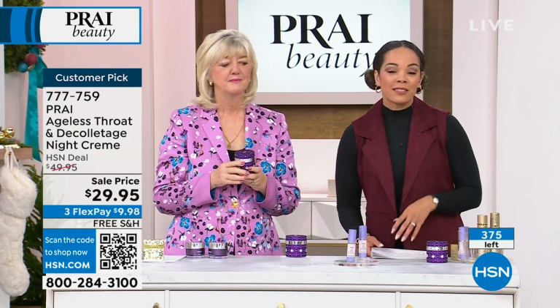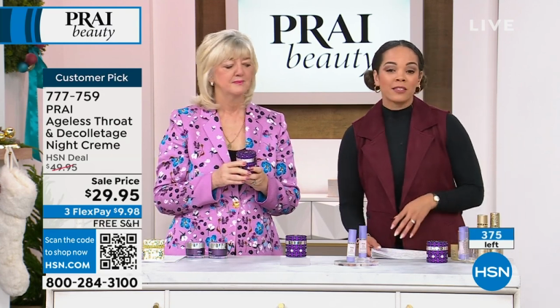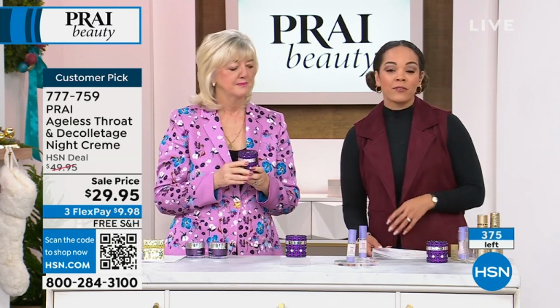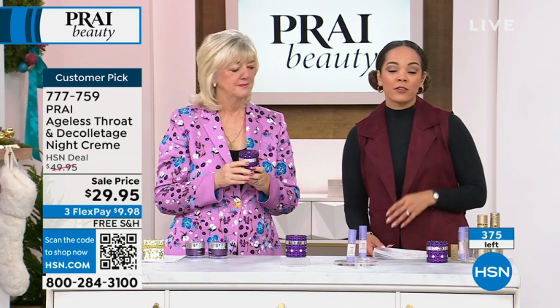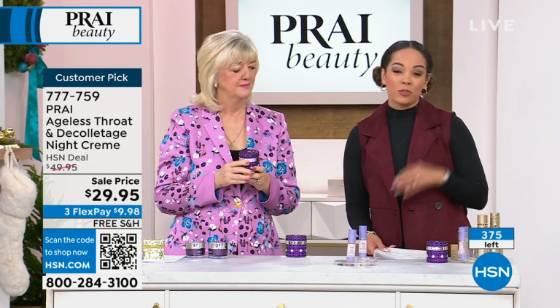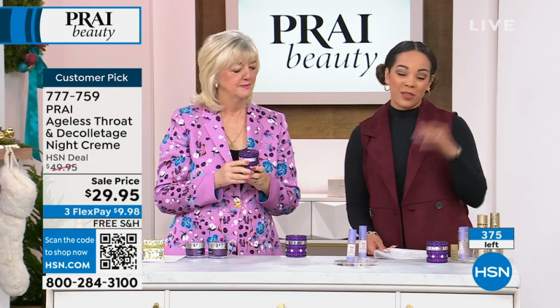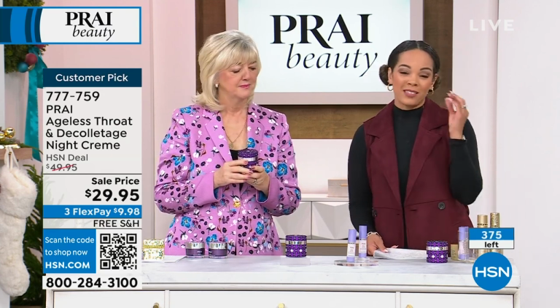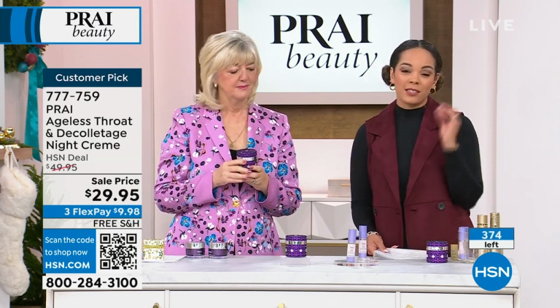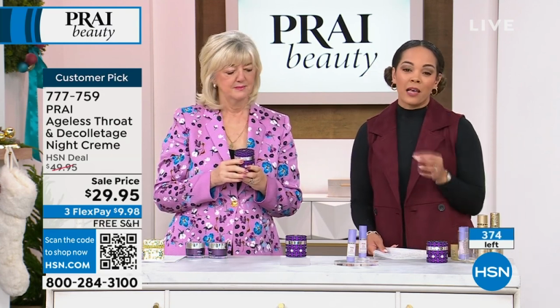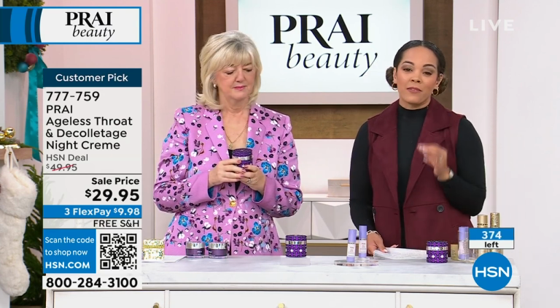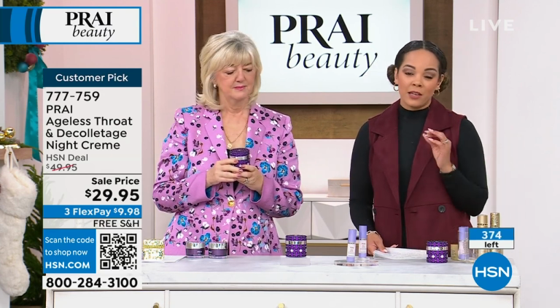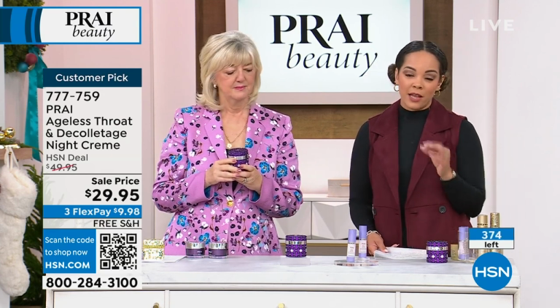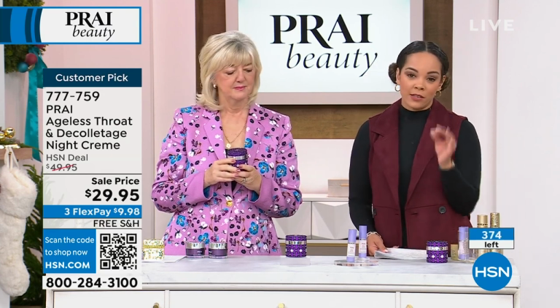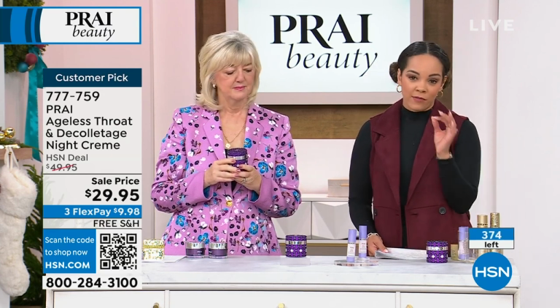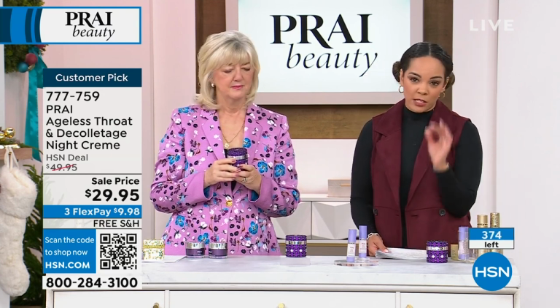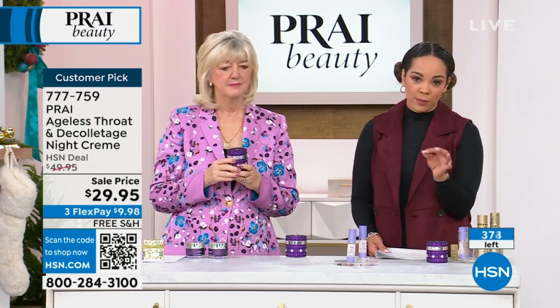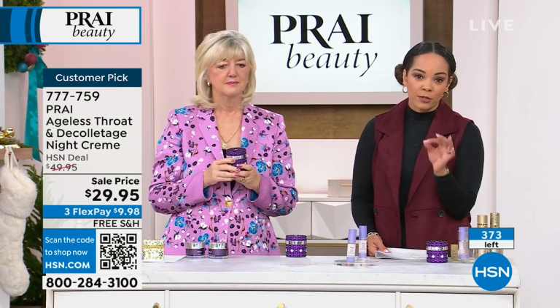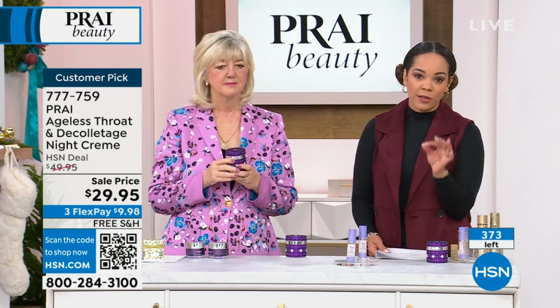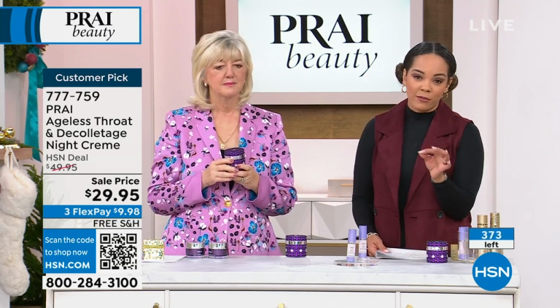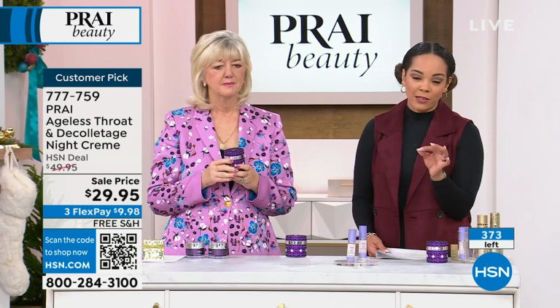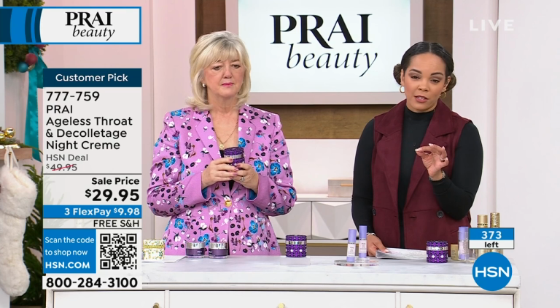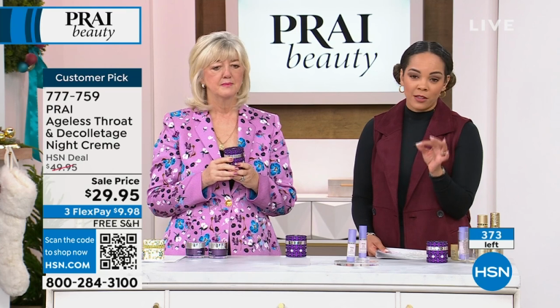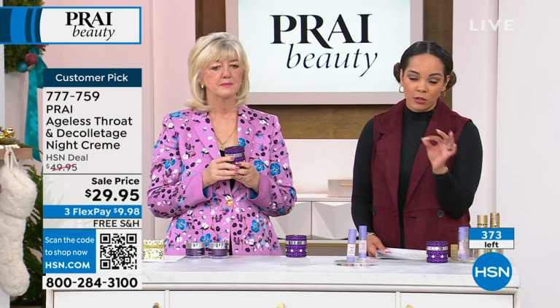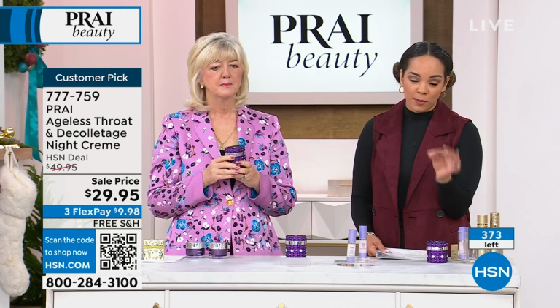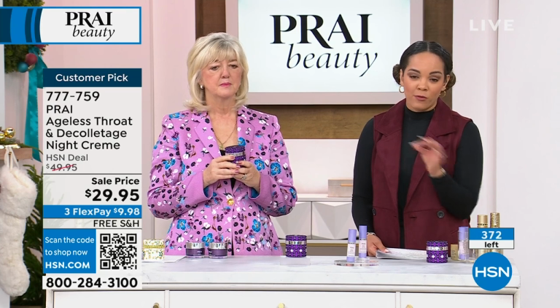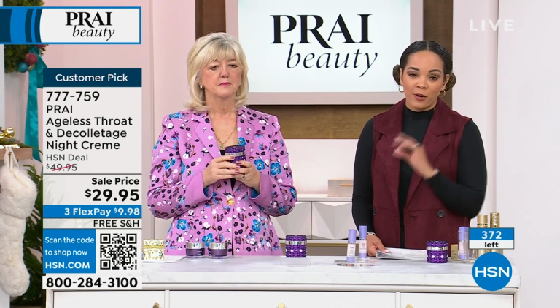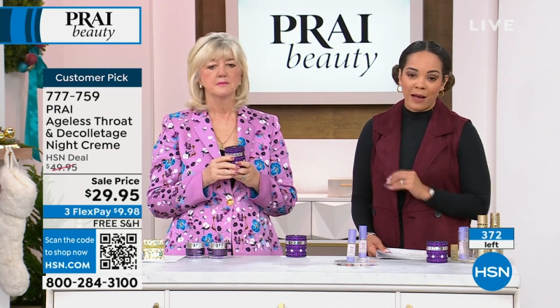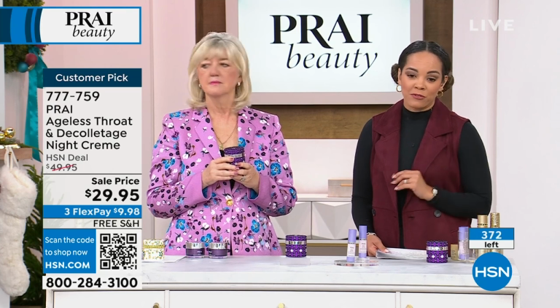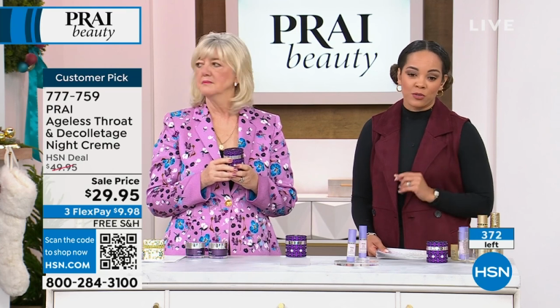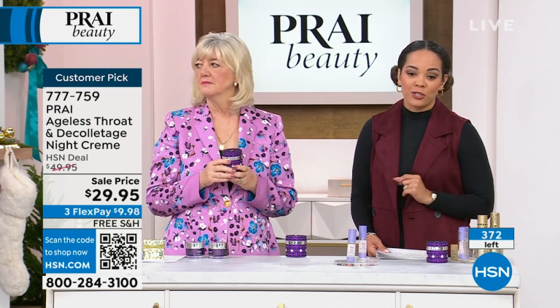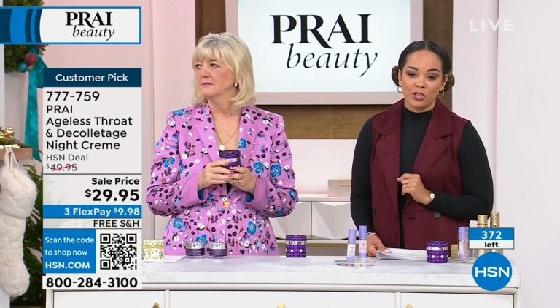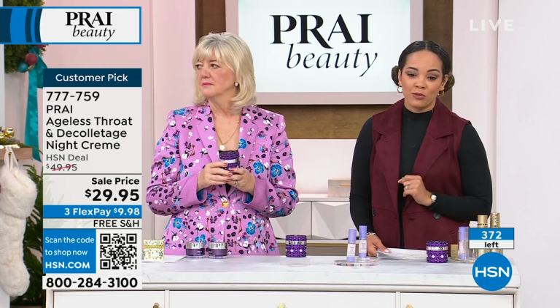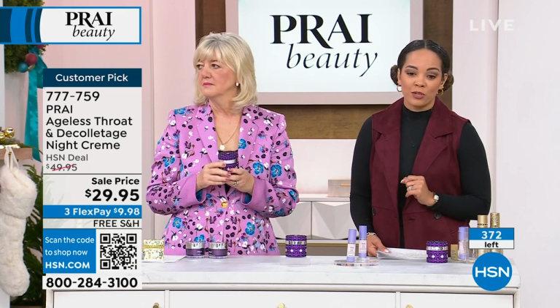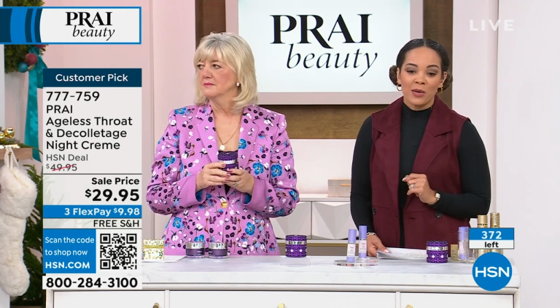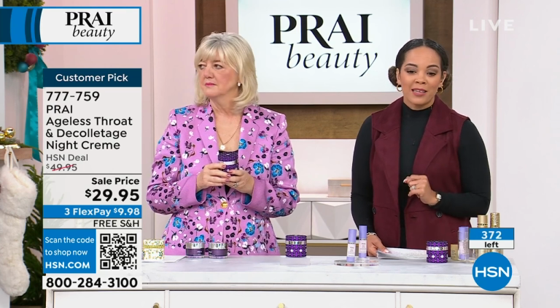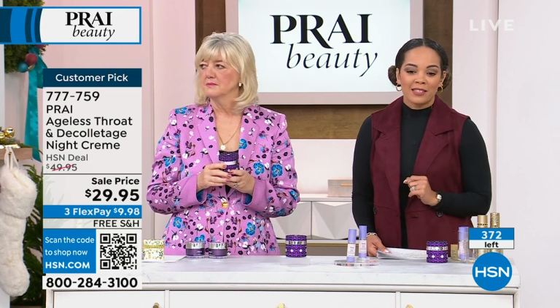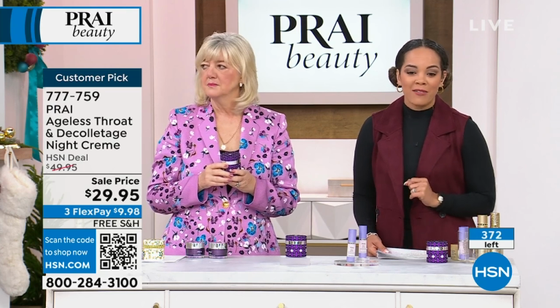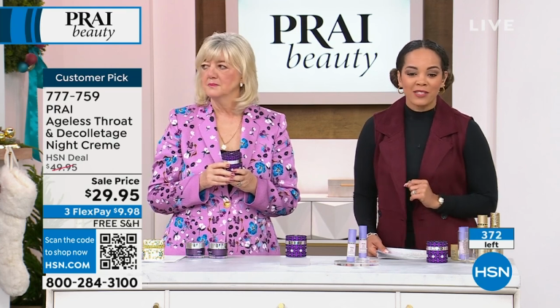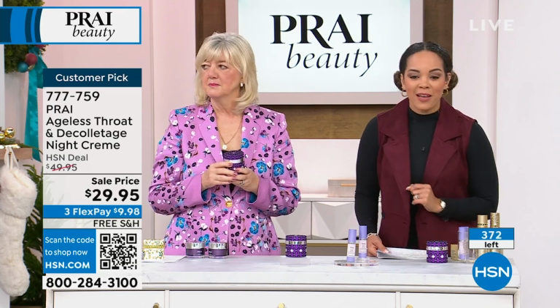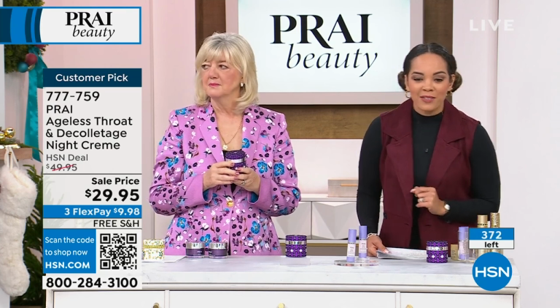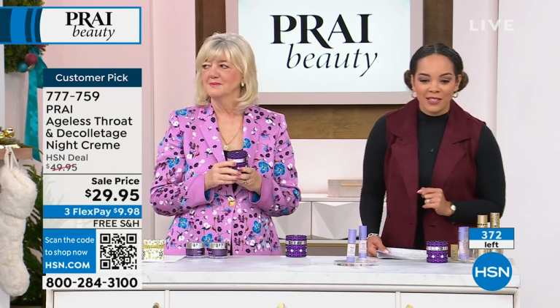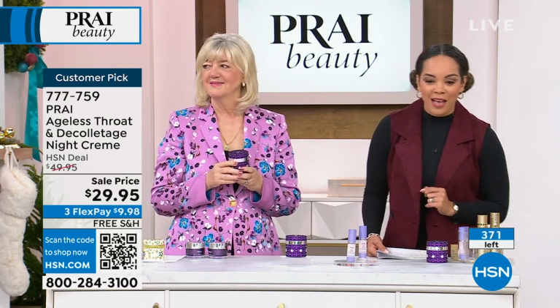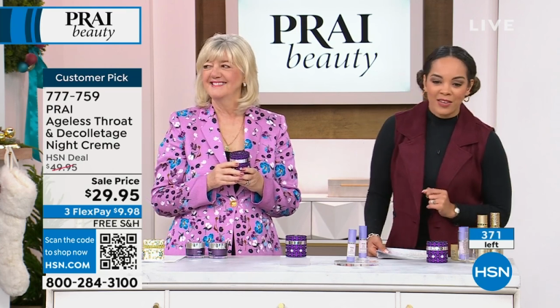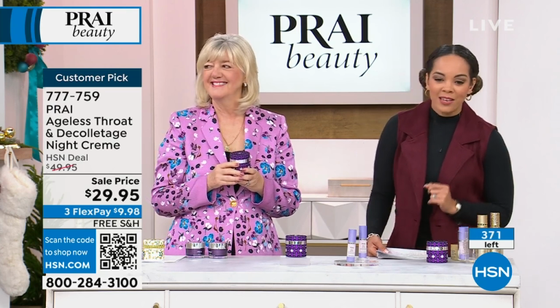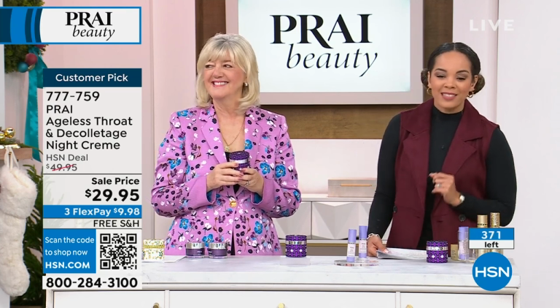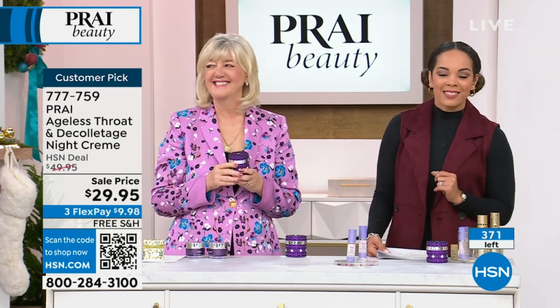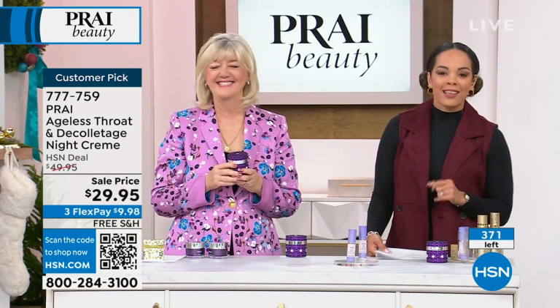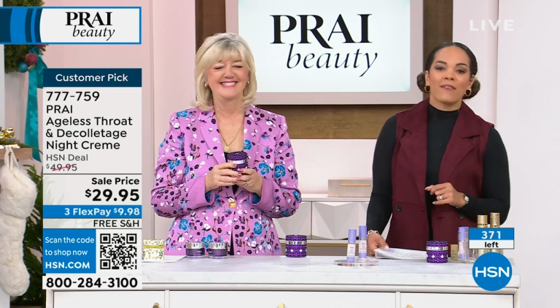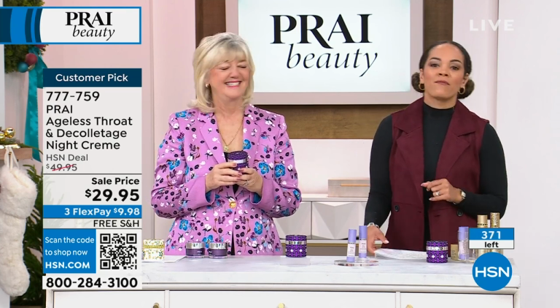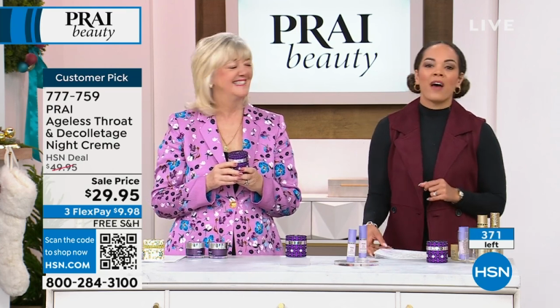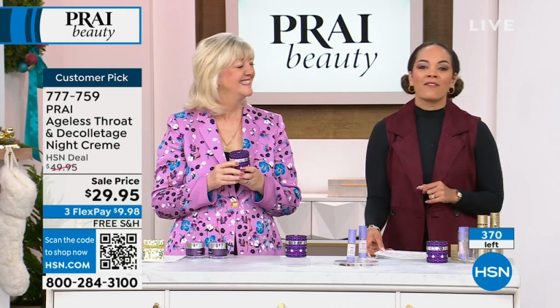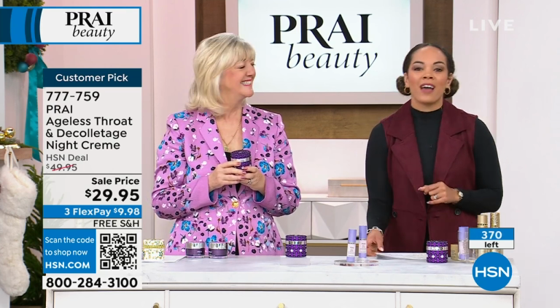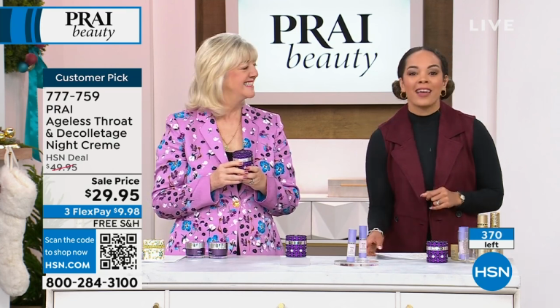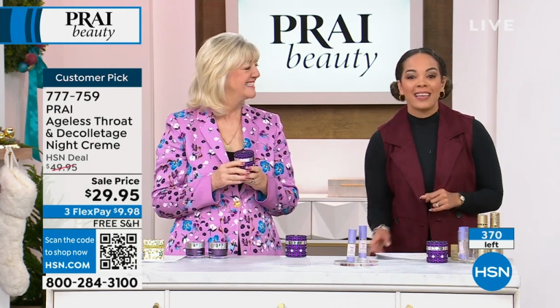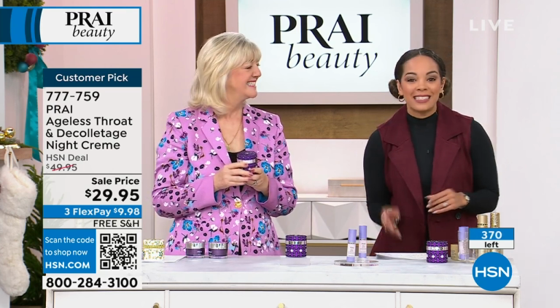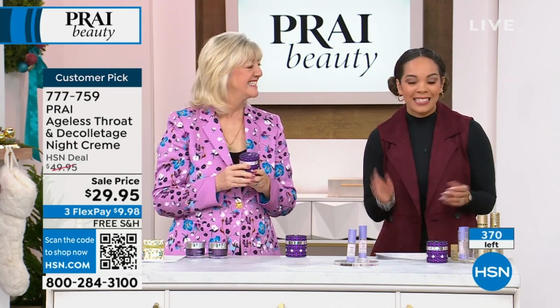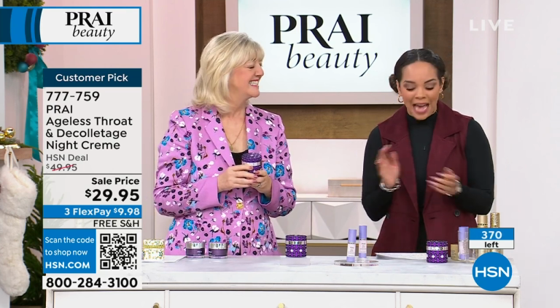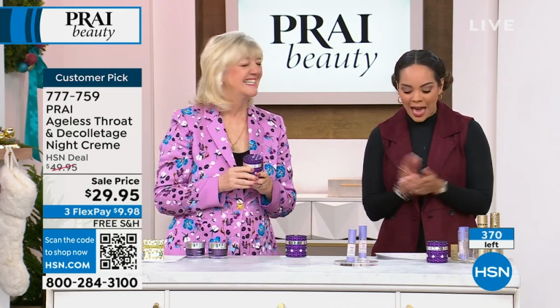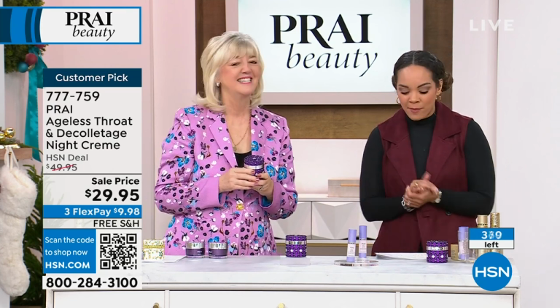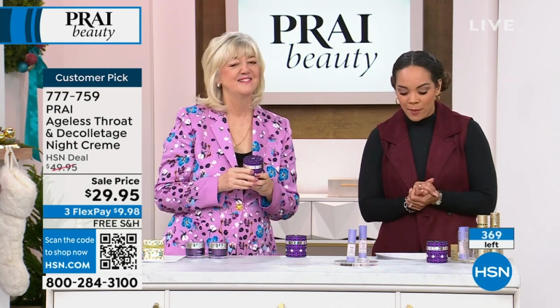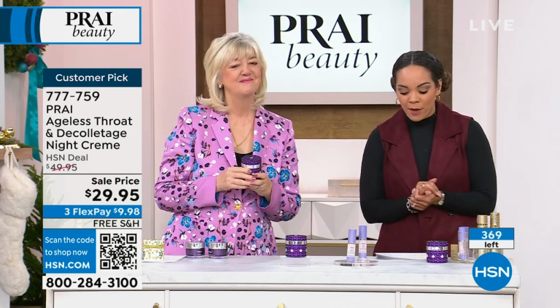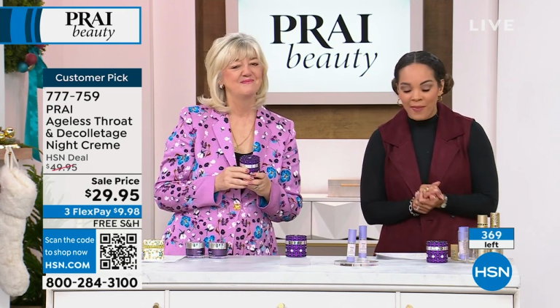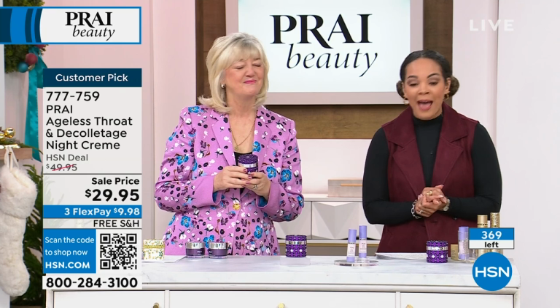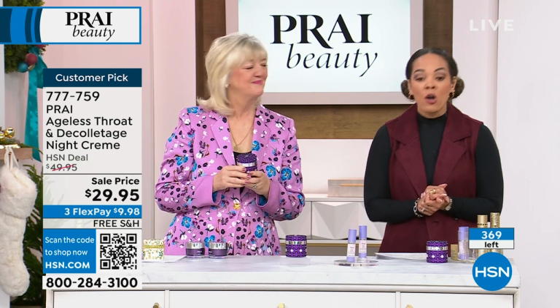Makes a difference within seven days — a visible difference in those before and afters we showed you. 777-759 is the item number.